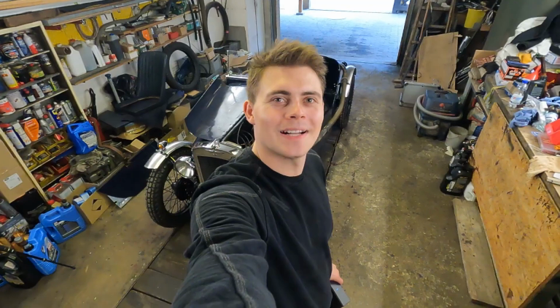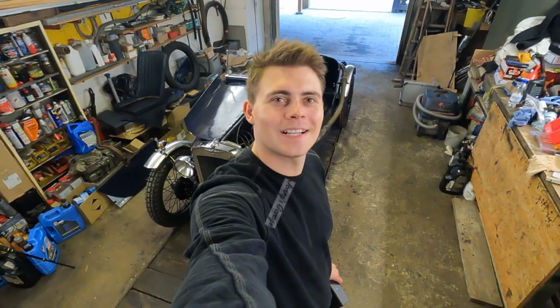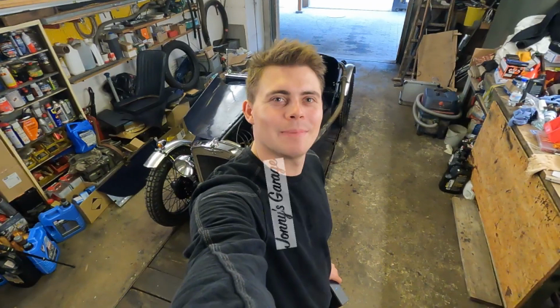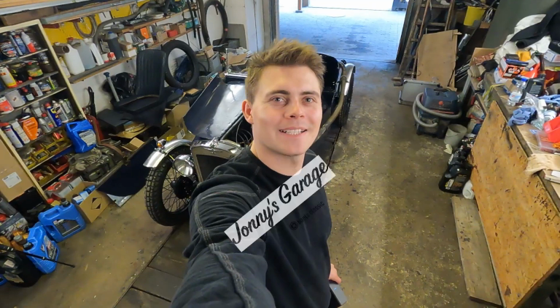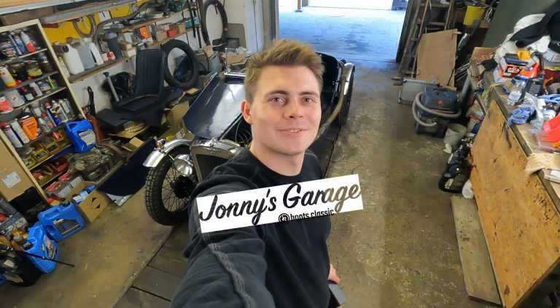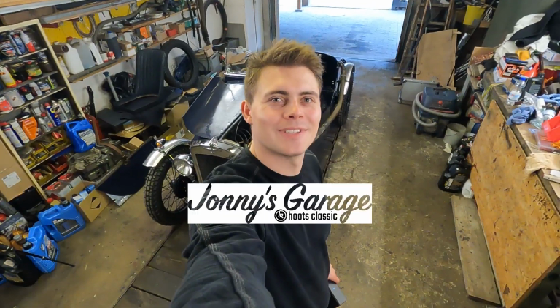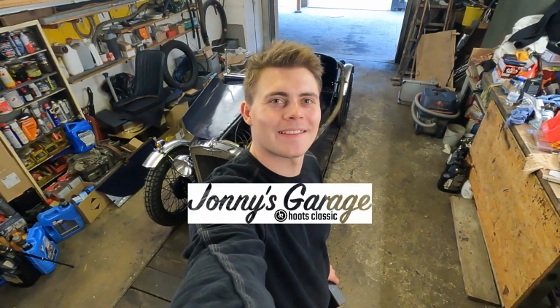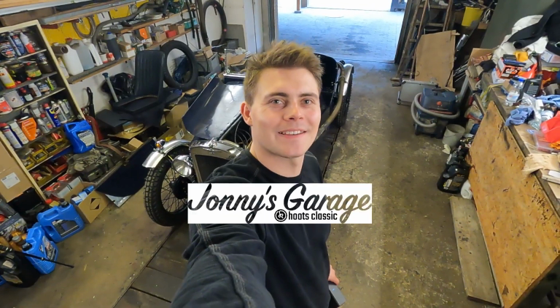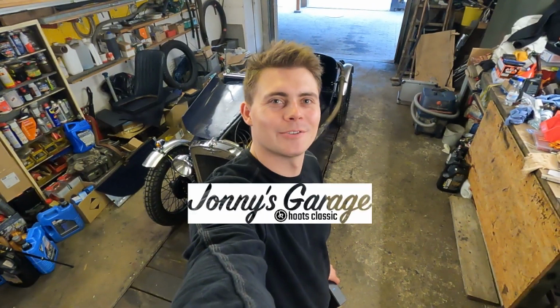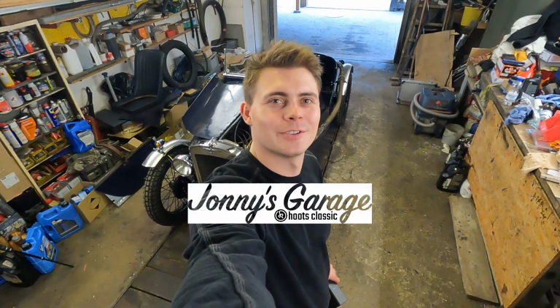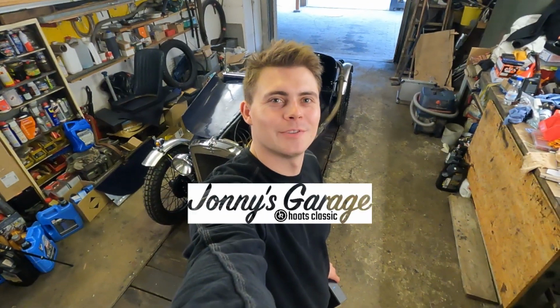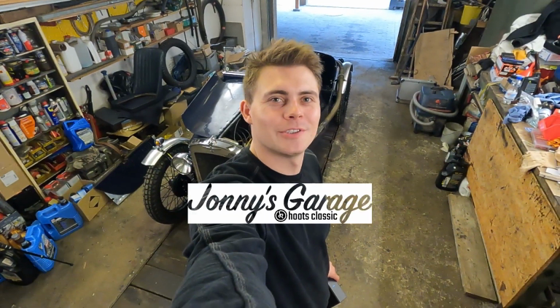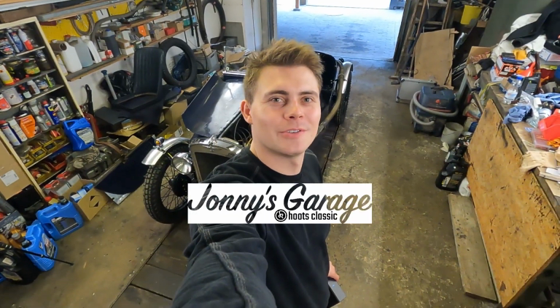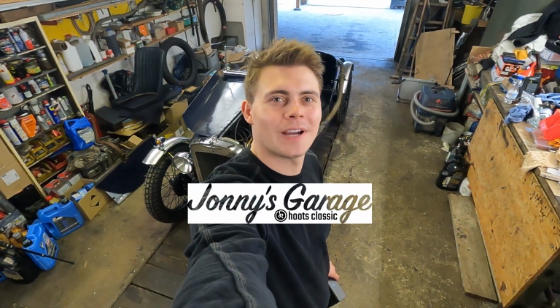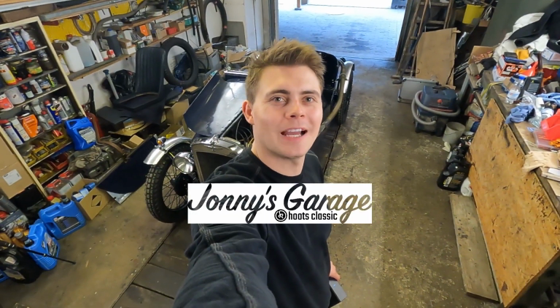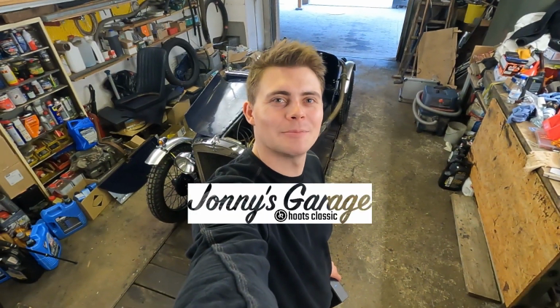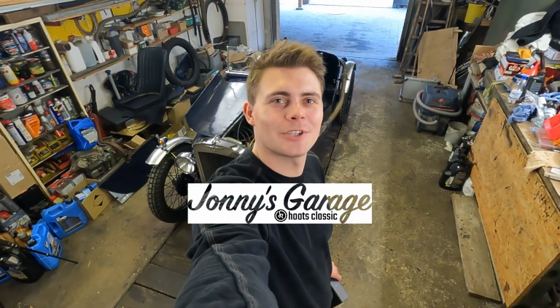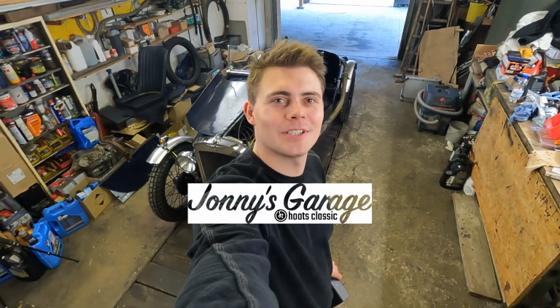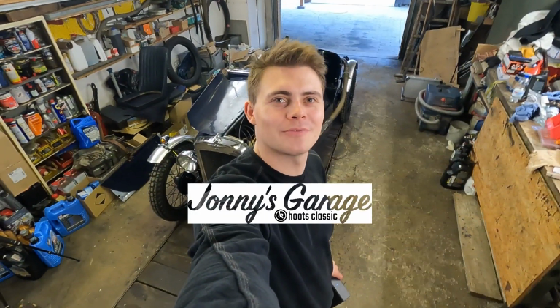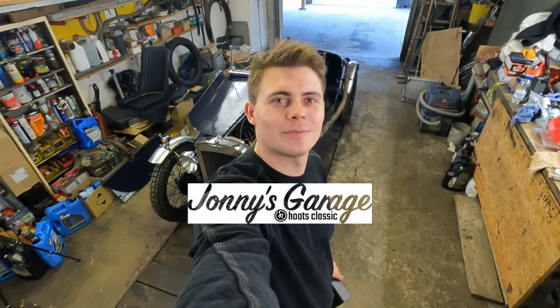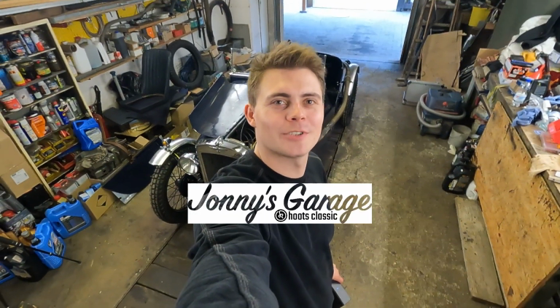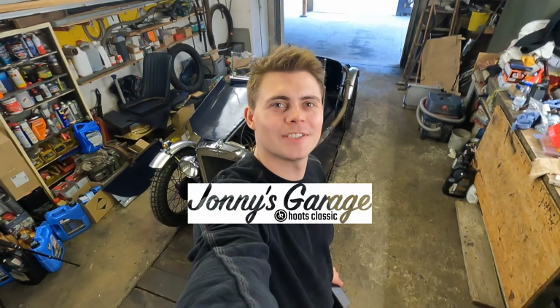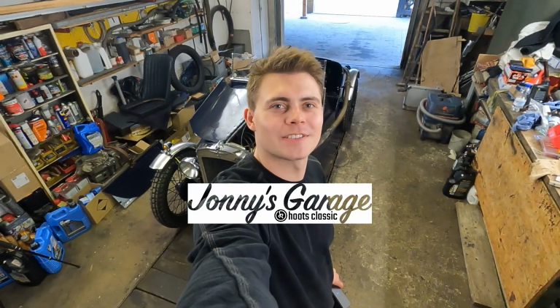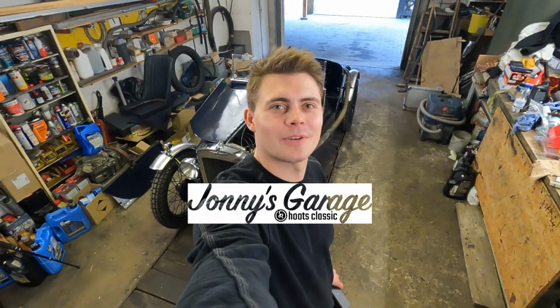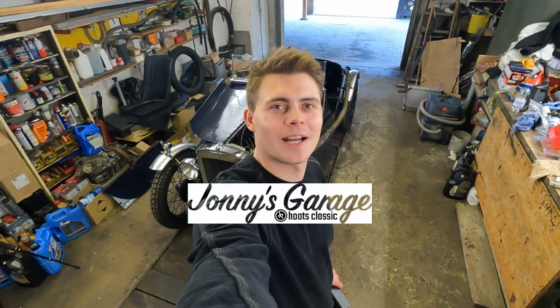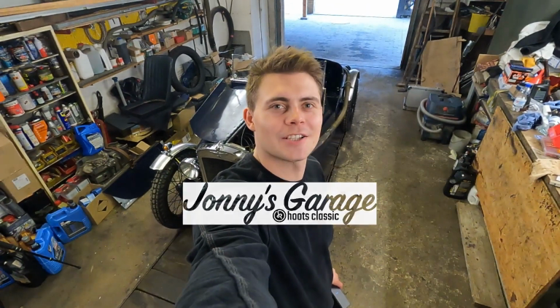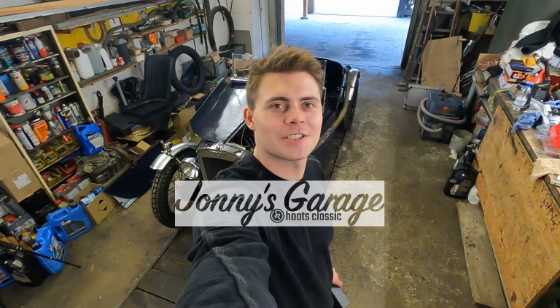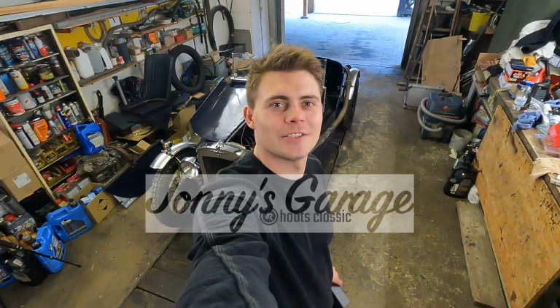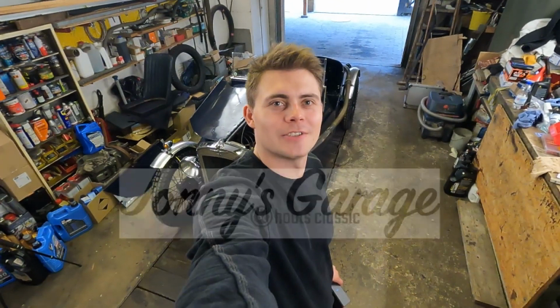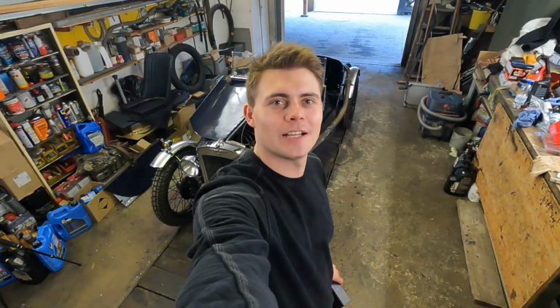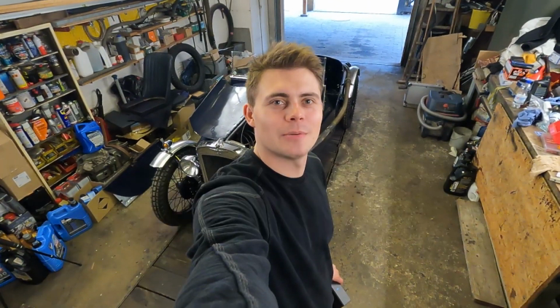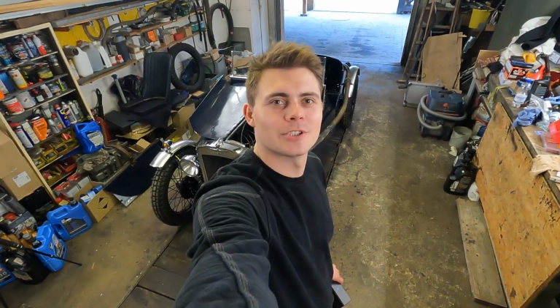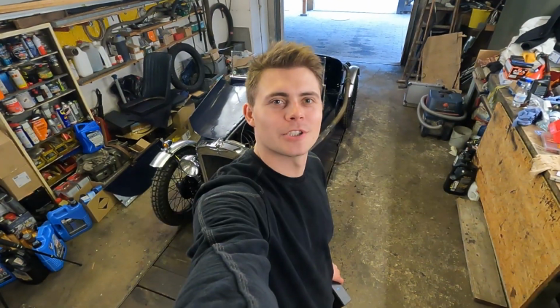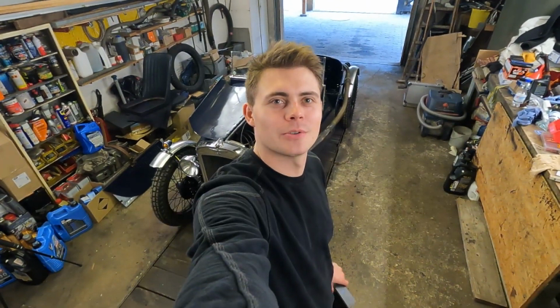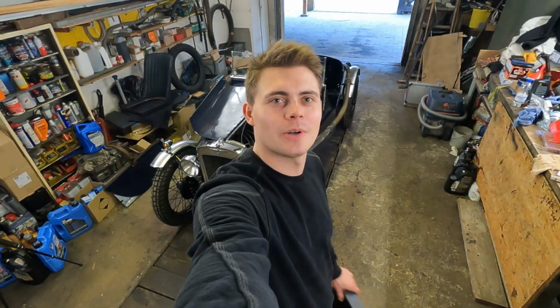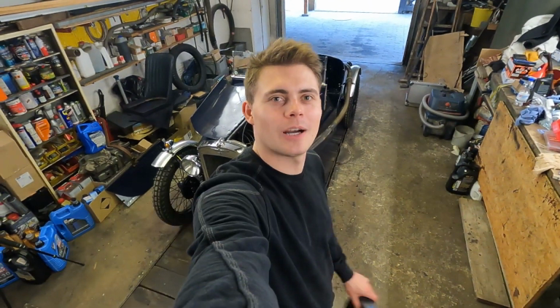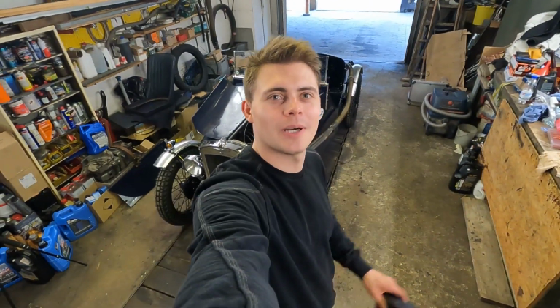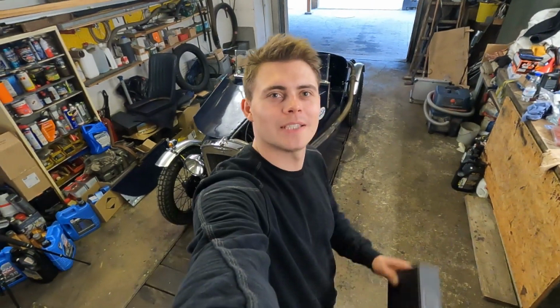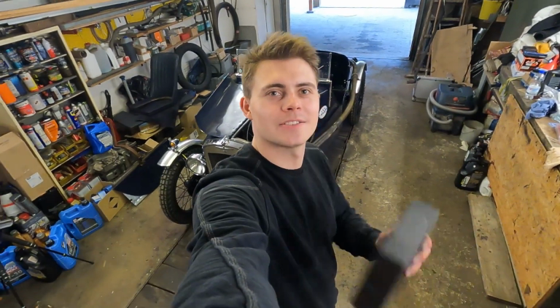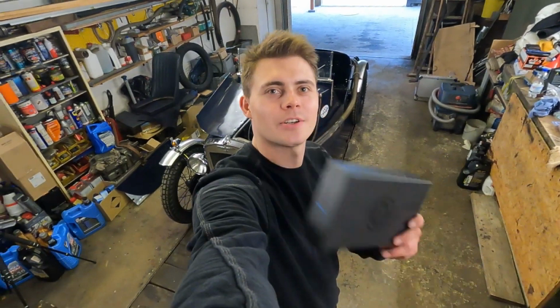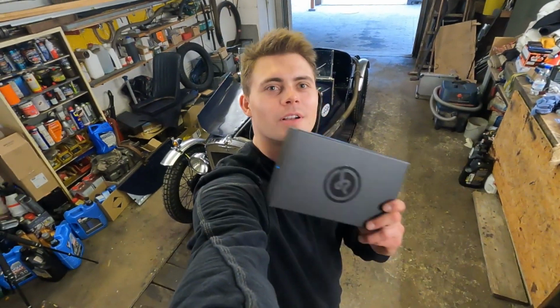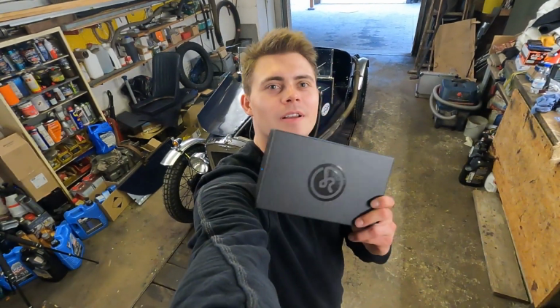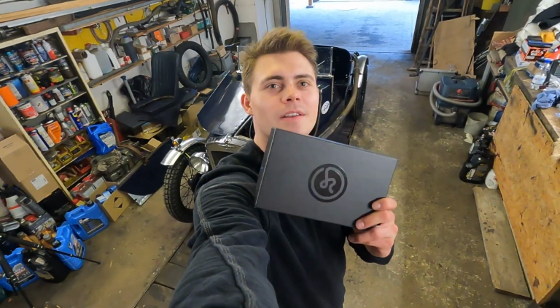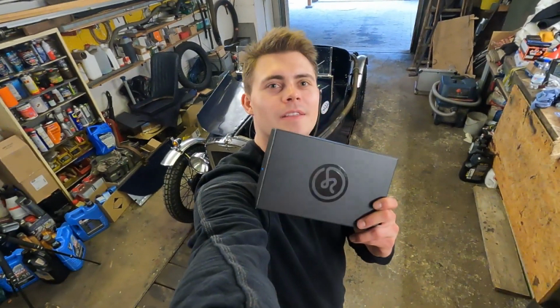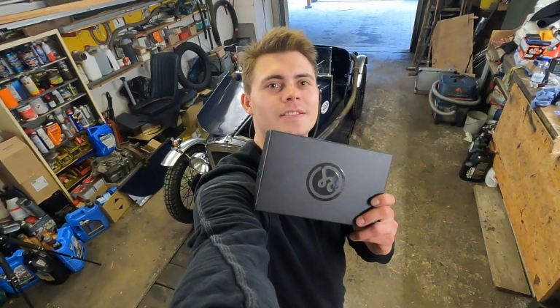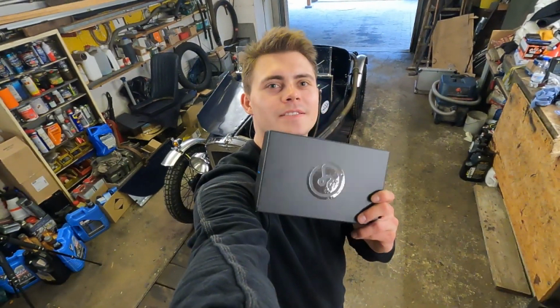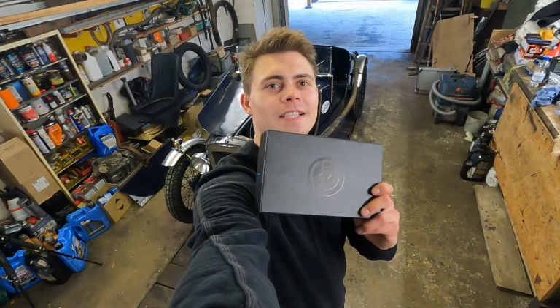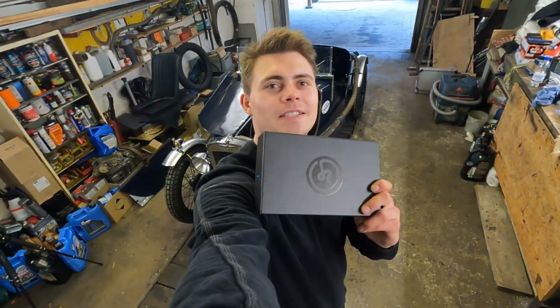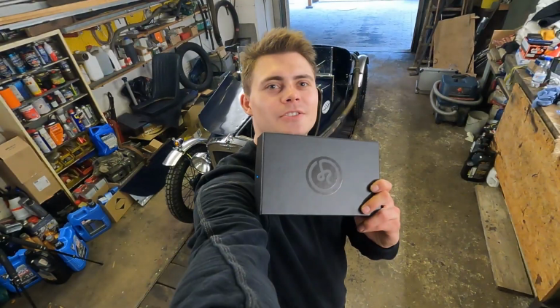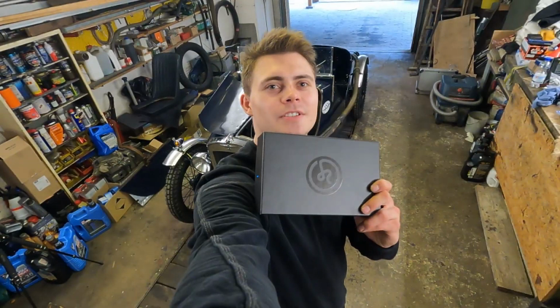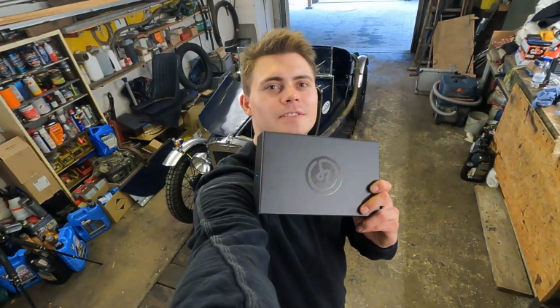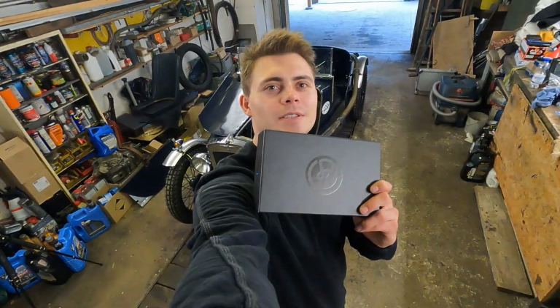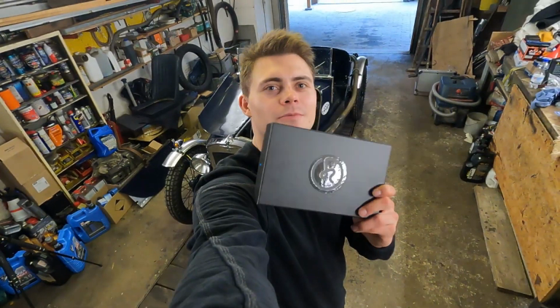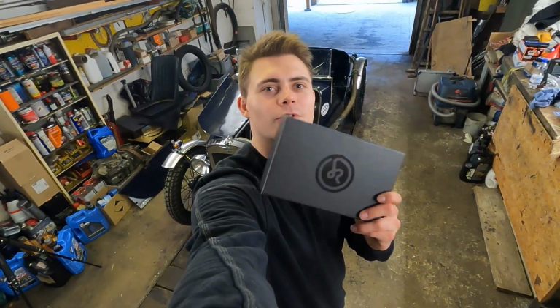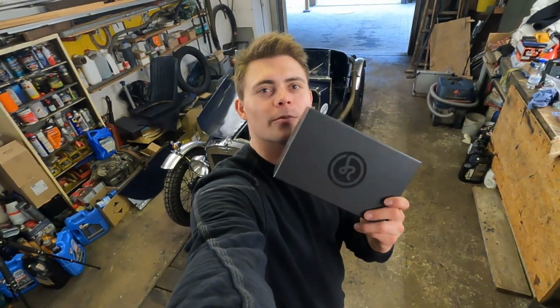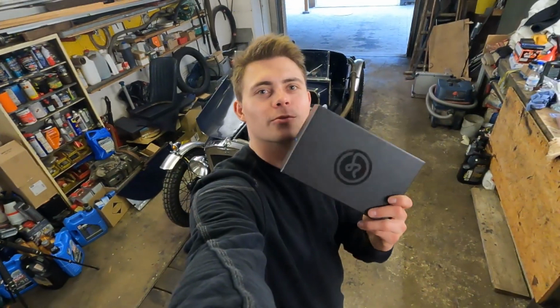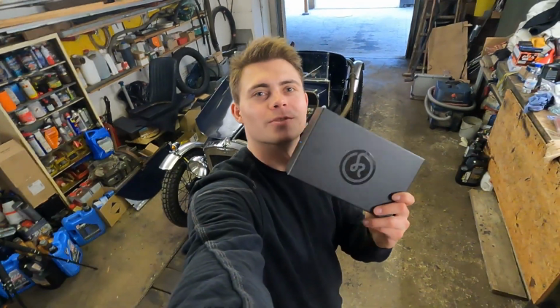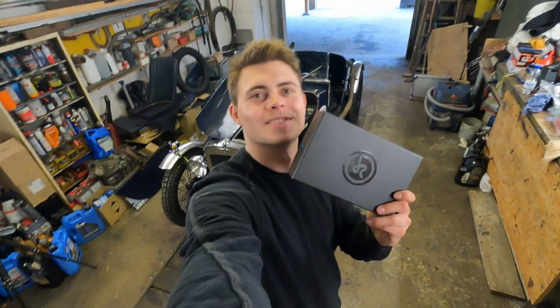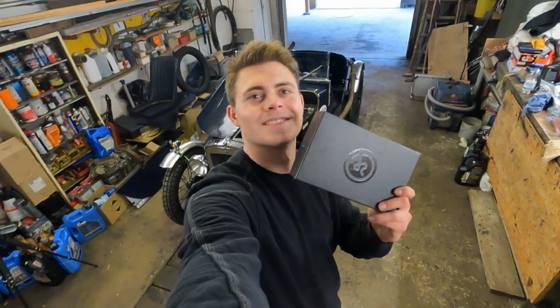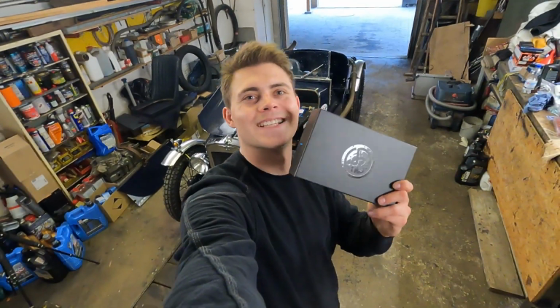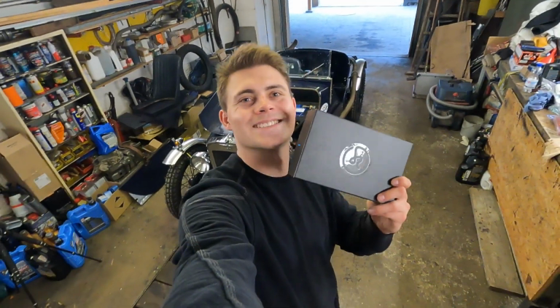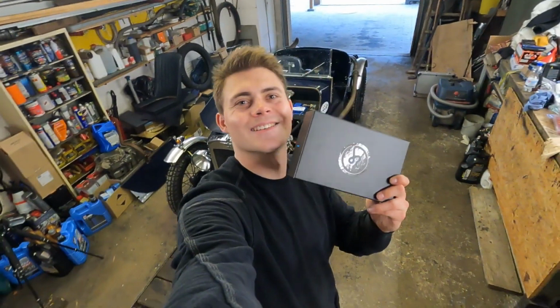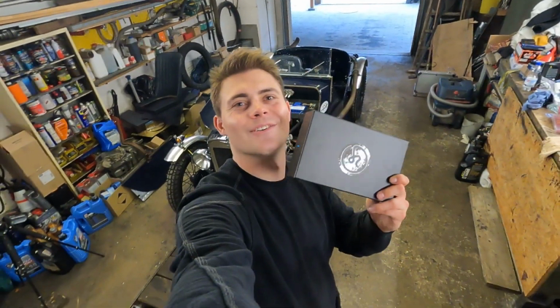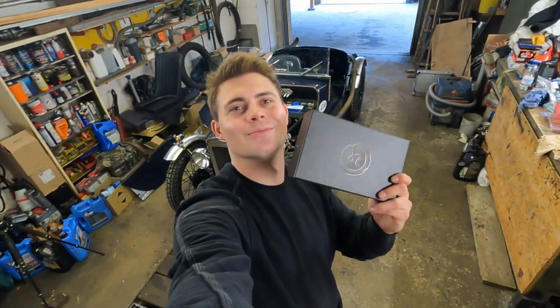Welcome back to another YouTube video. I'm Jonny from Jonny's Garage and today I will show you how I install this sensor system from Hoots.